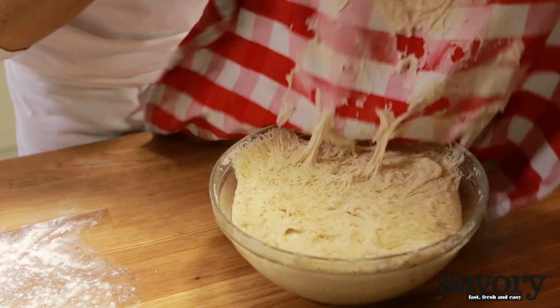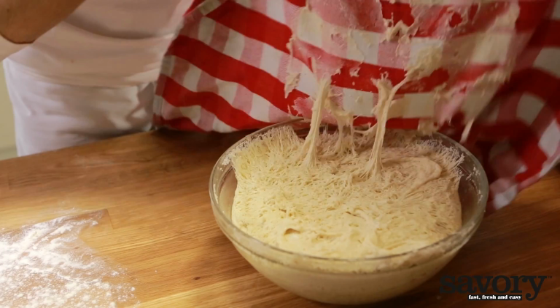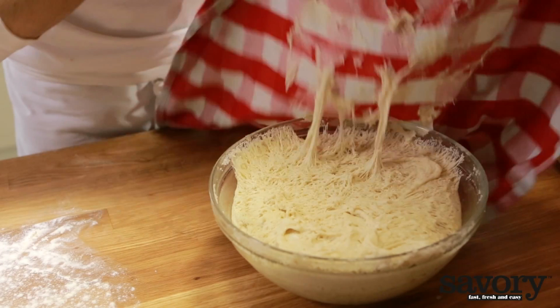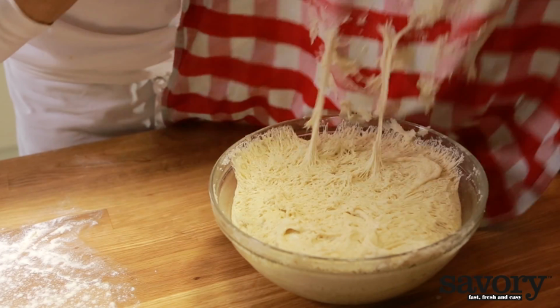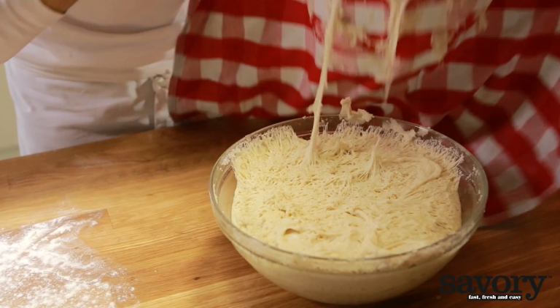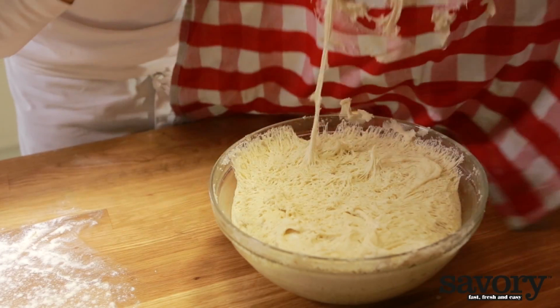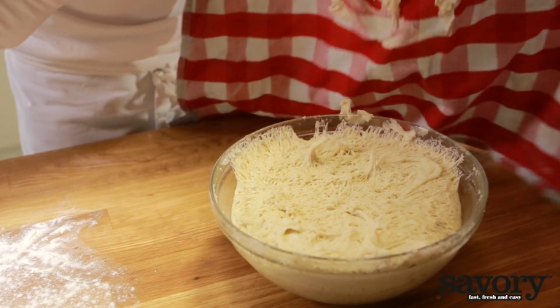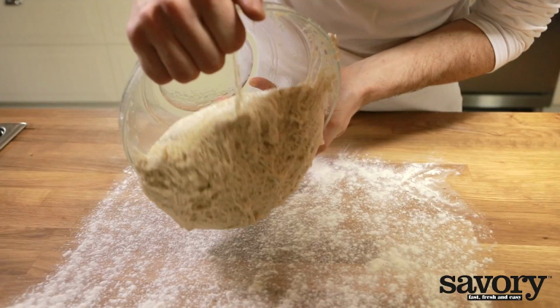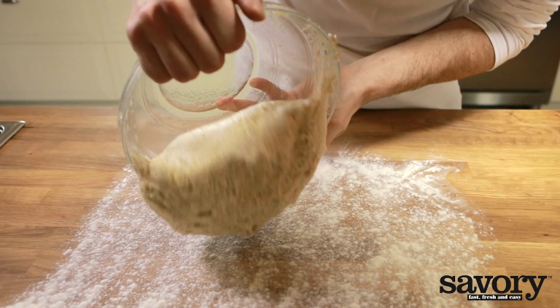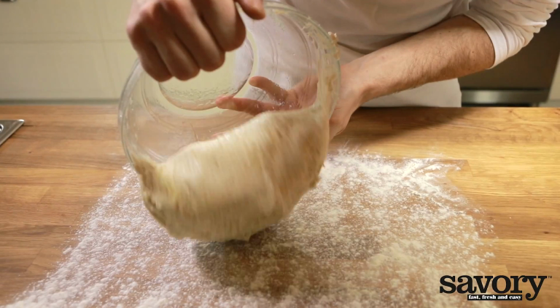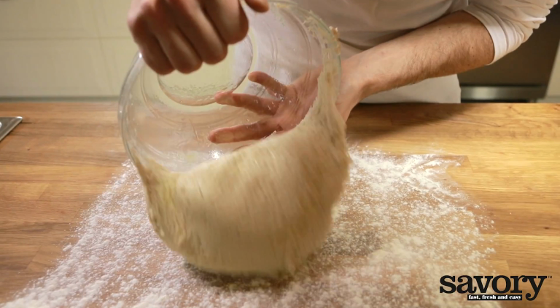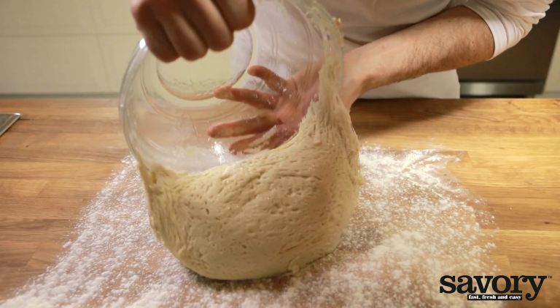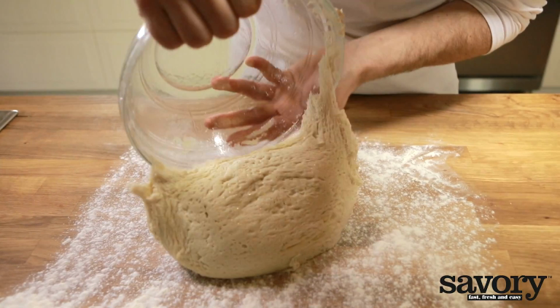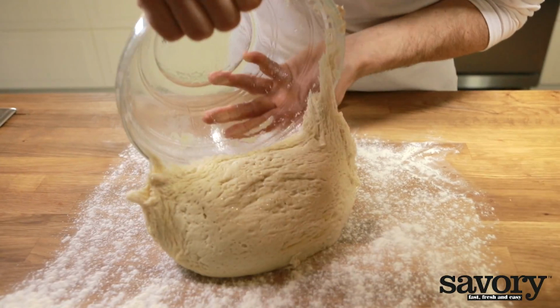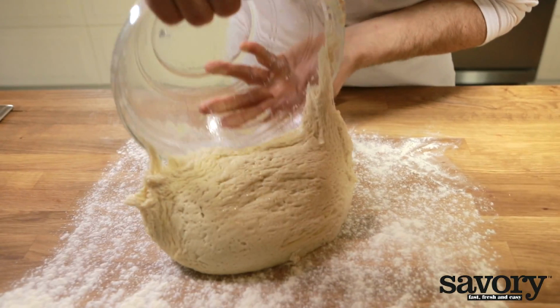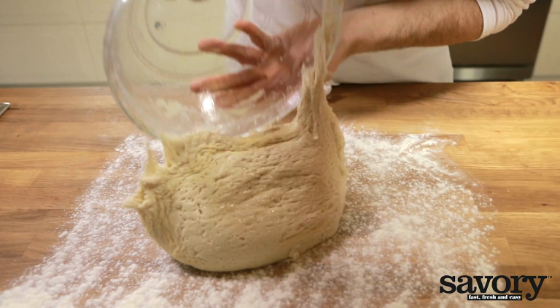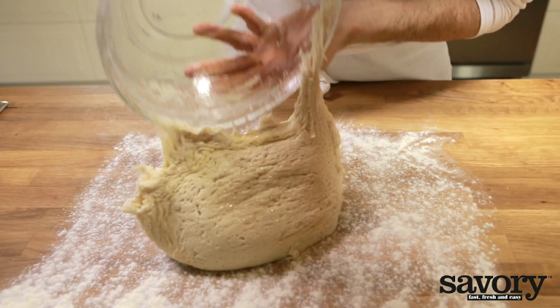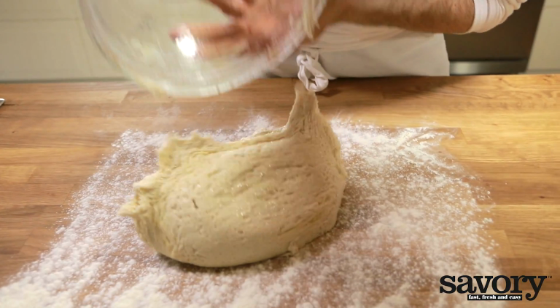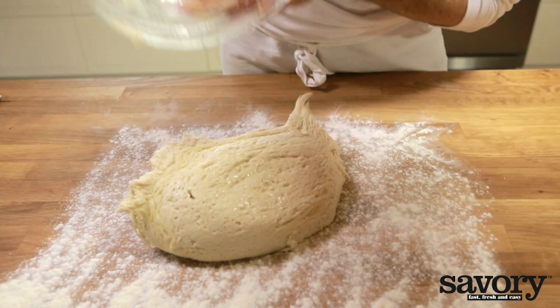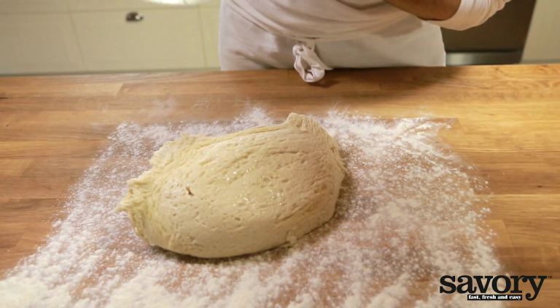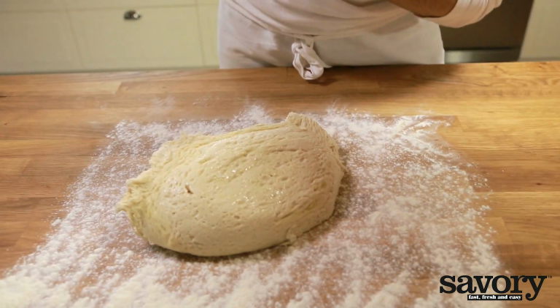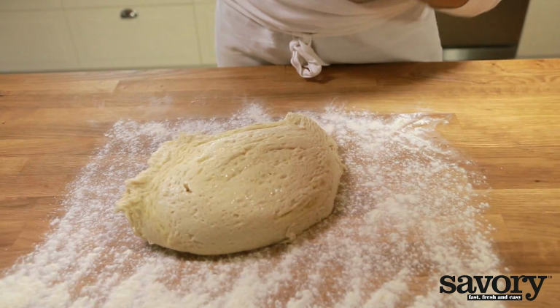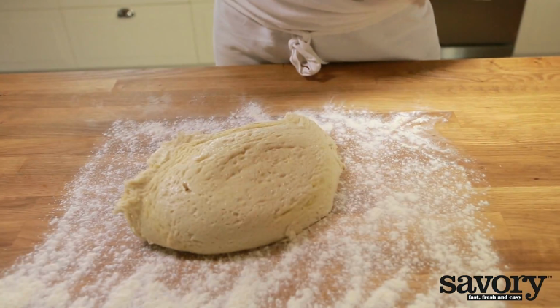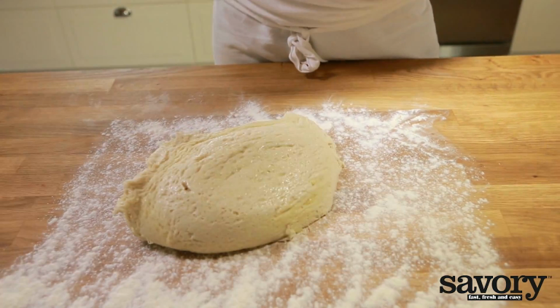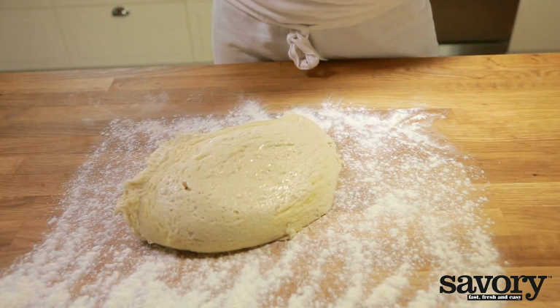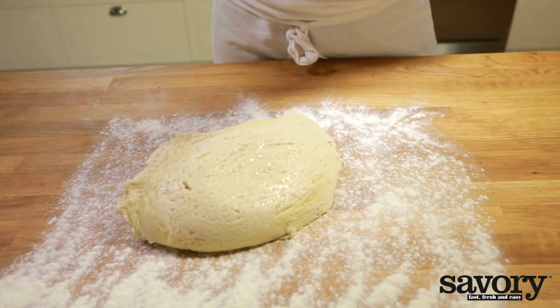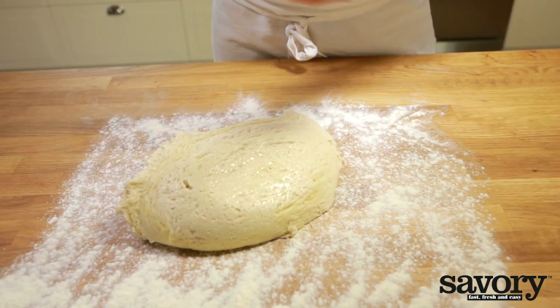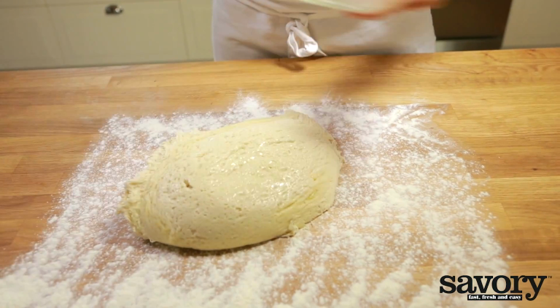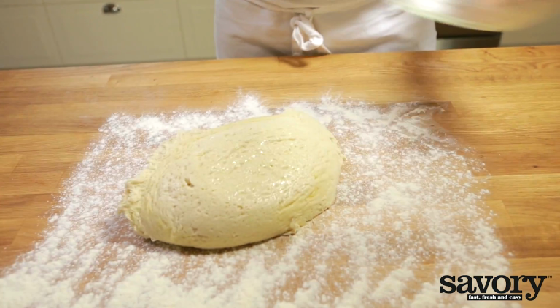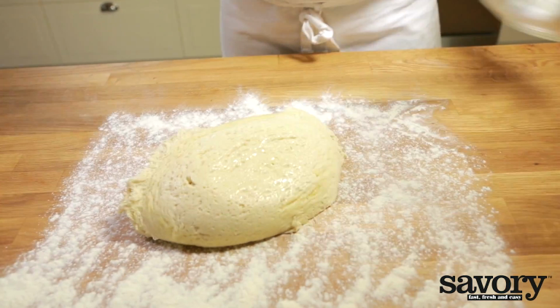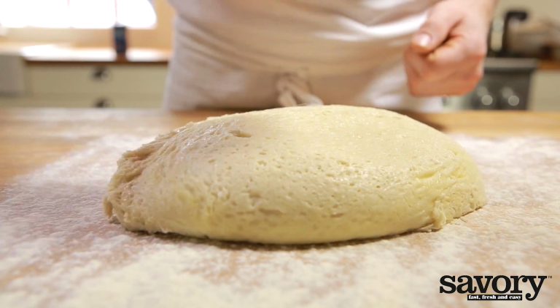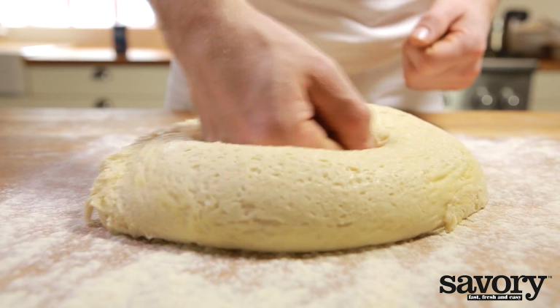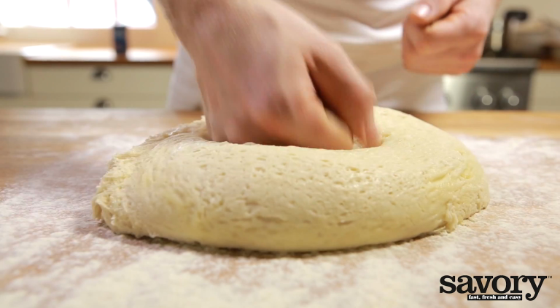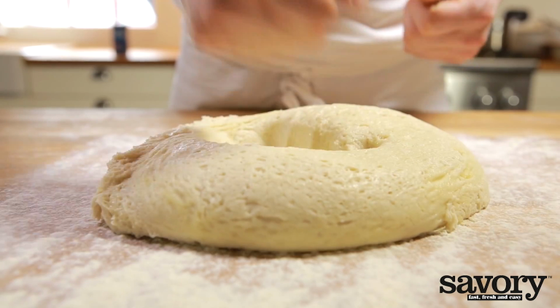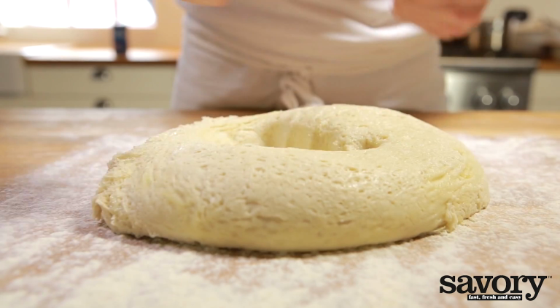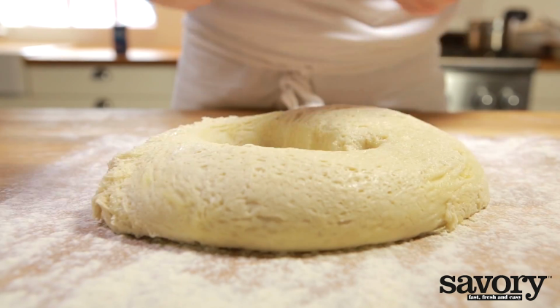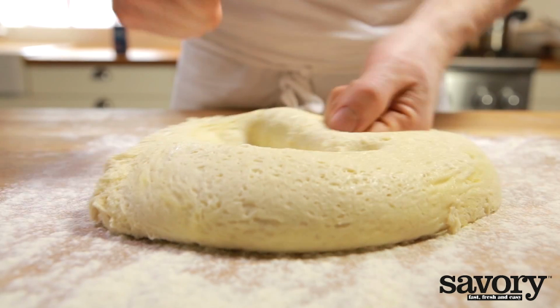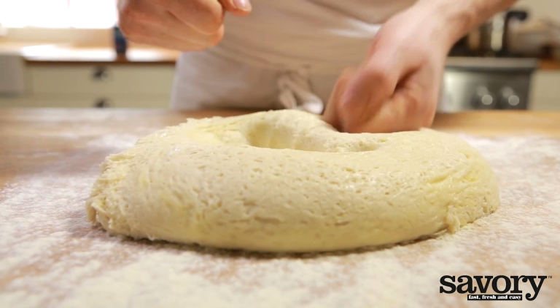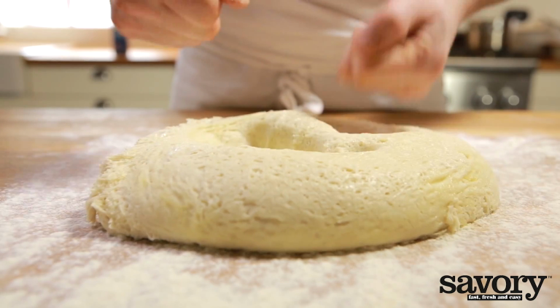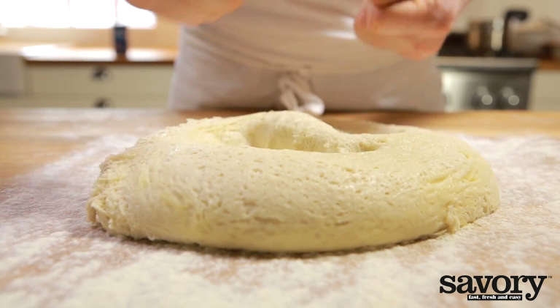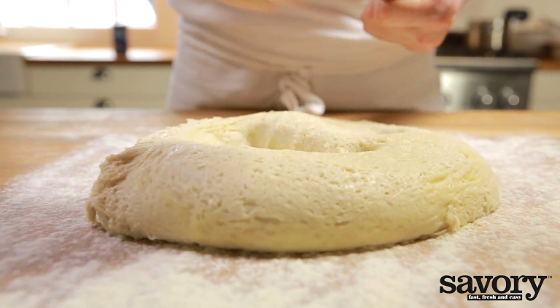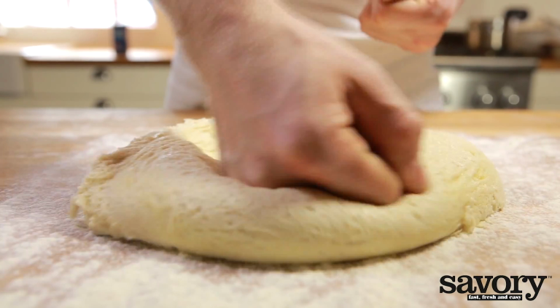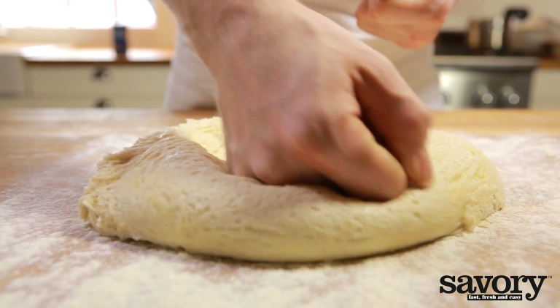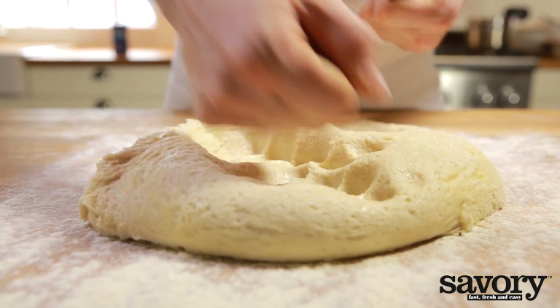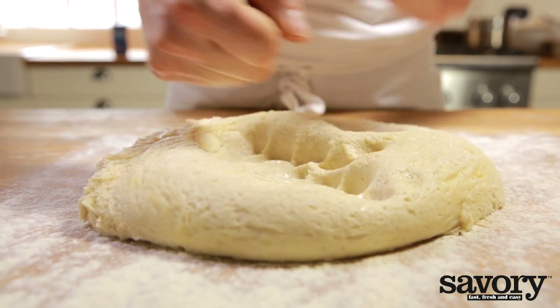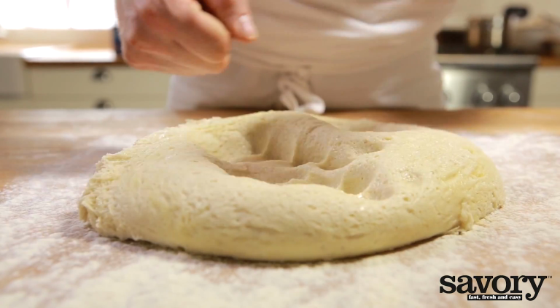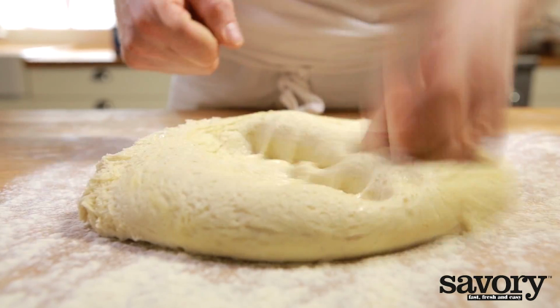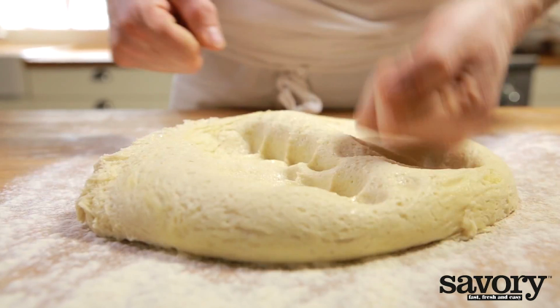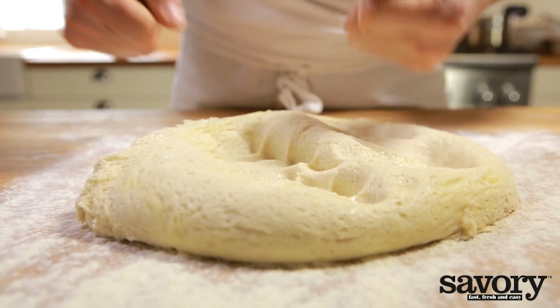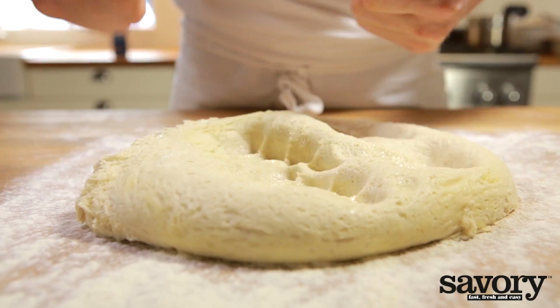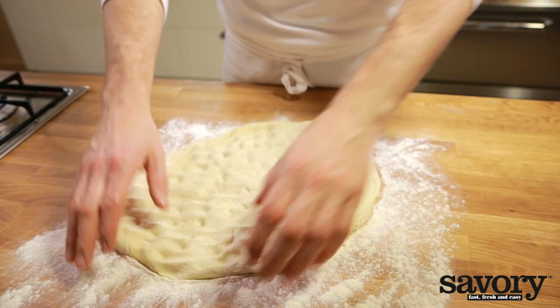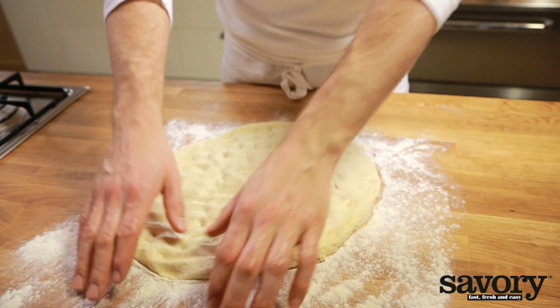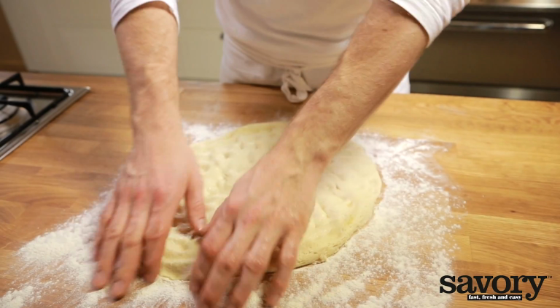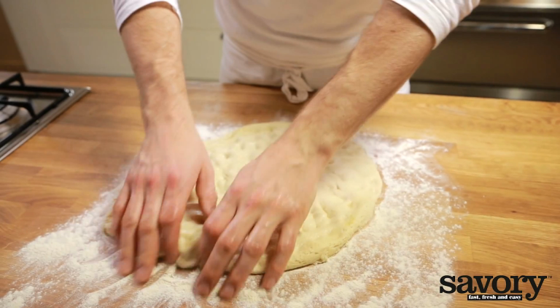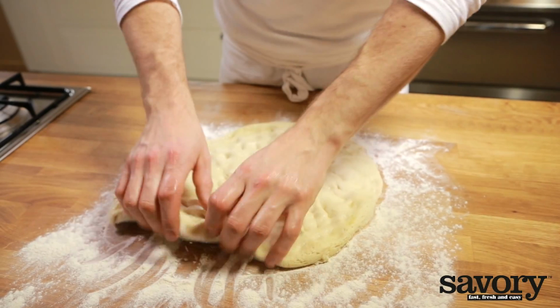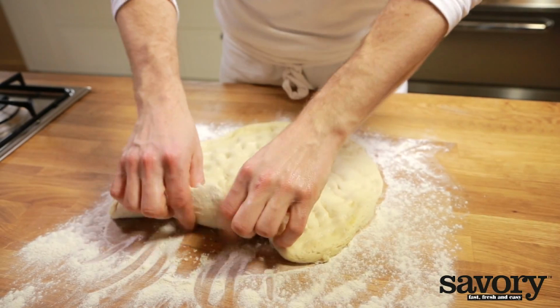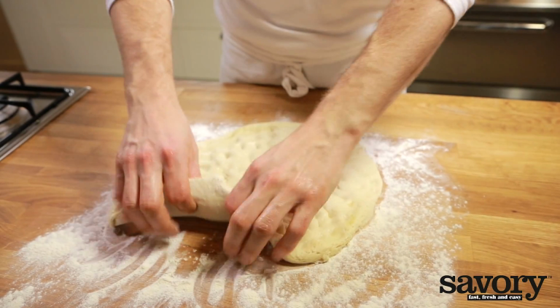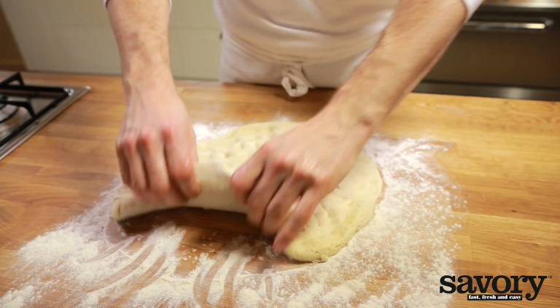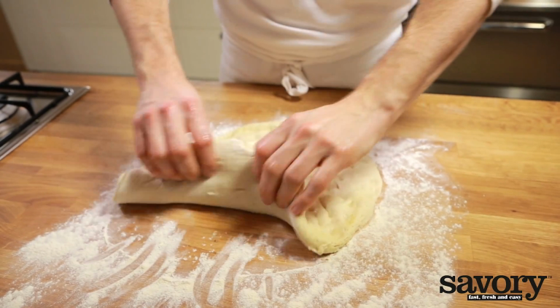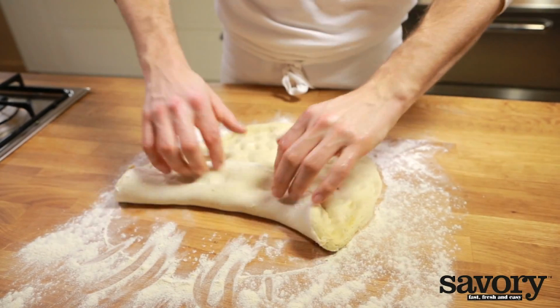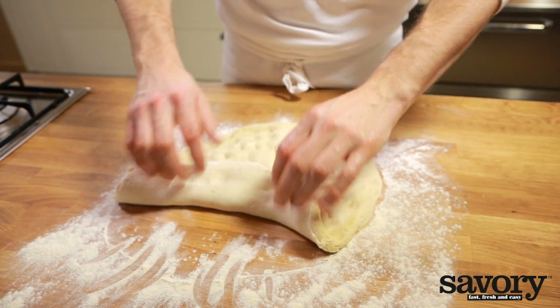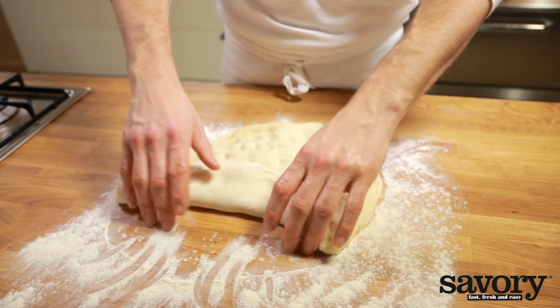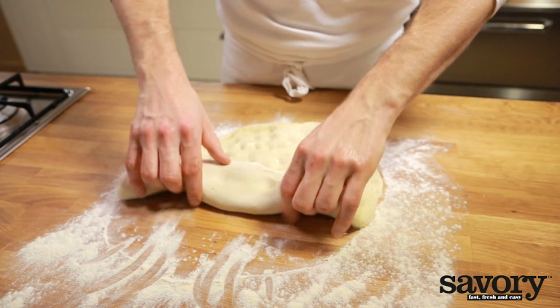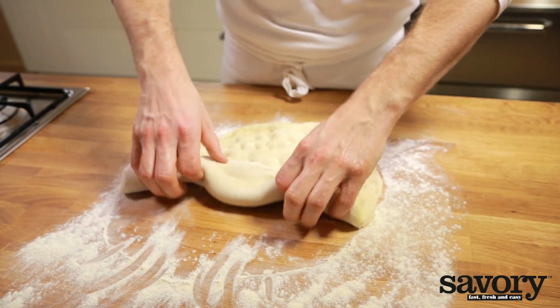Remove the dough from the bowl and place on a floured surface. Punch the air out with your fists and knead for one minute.